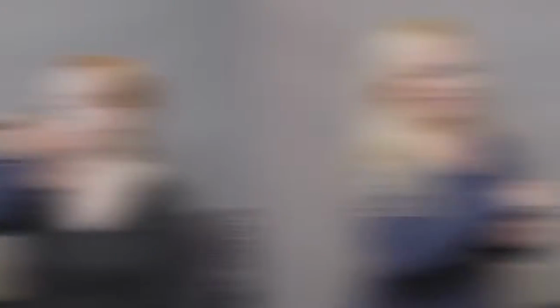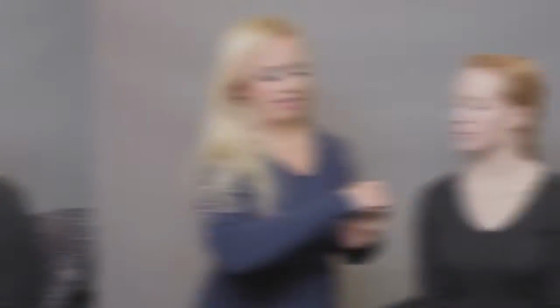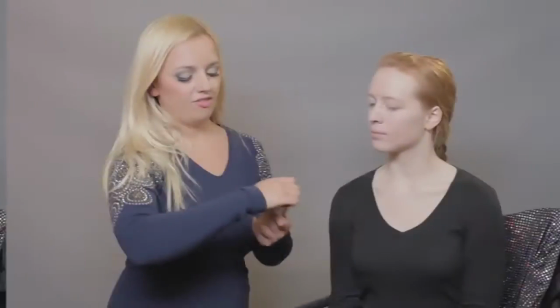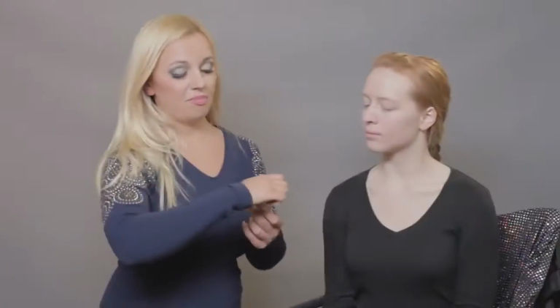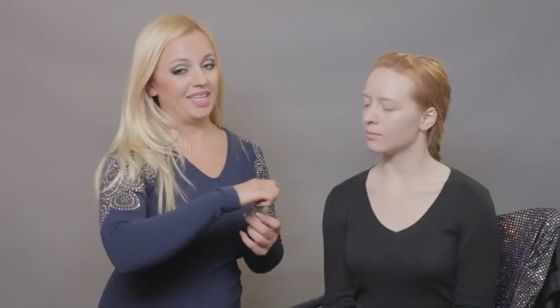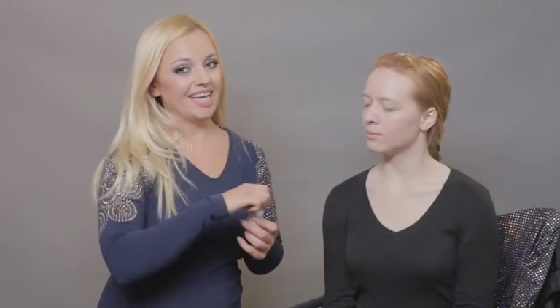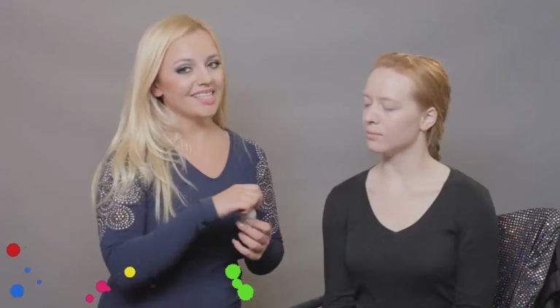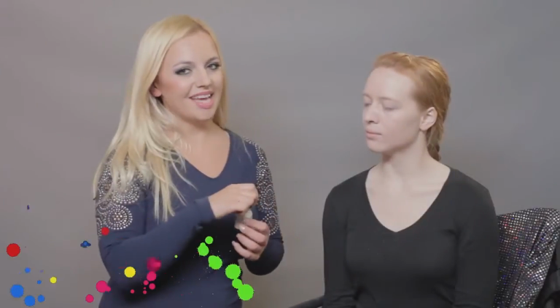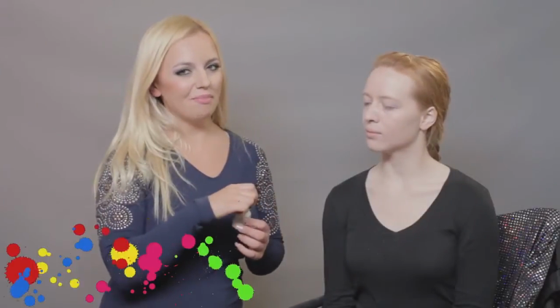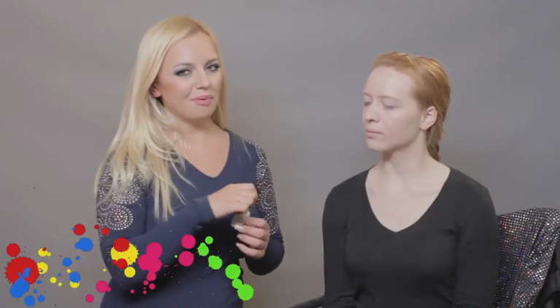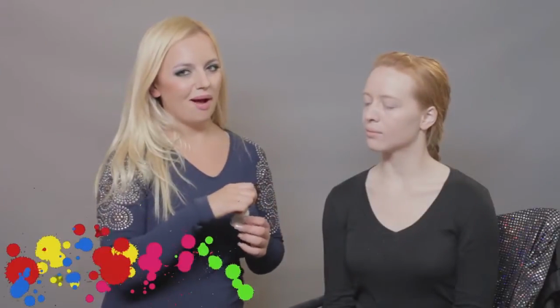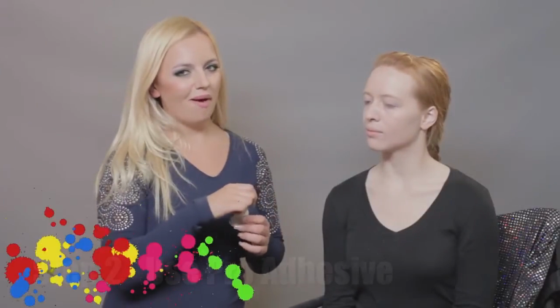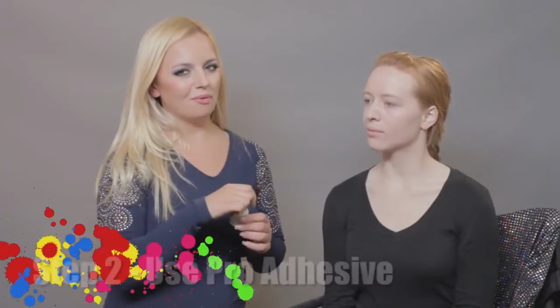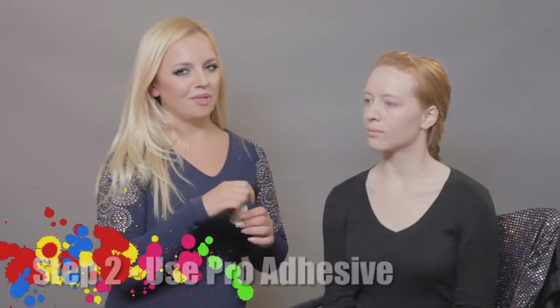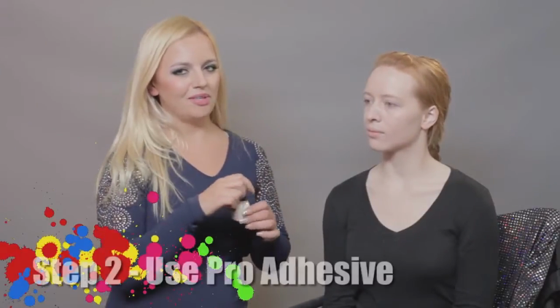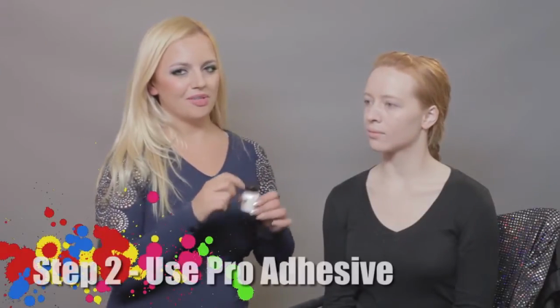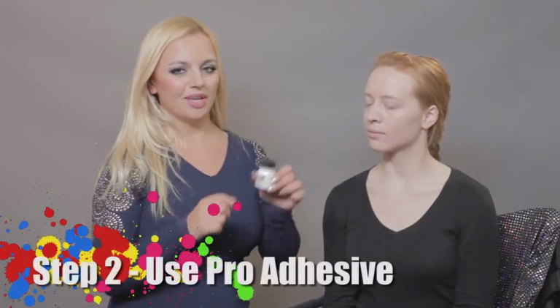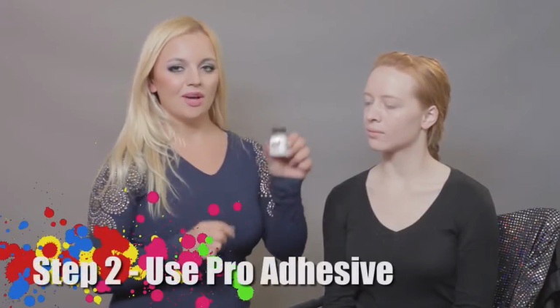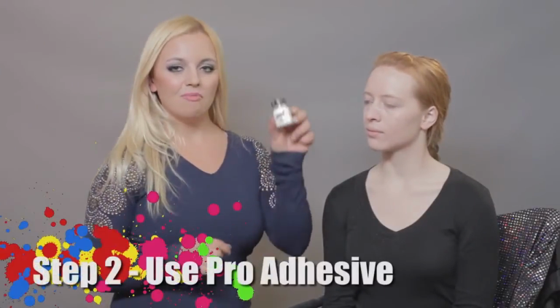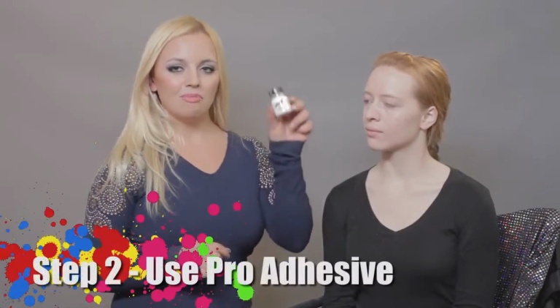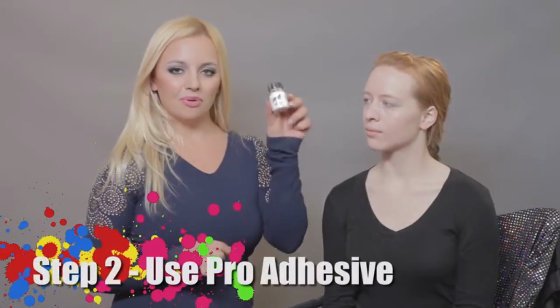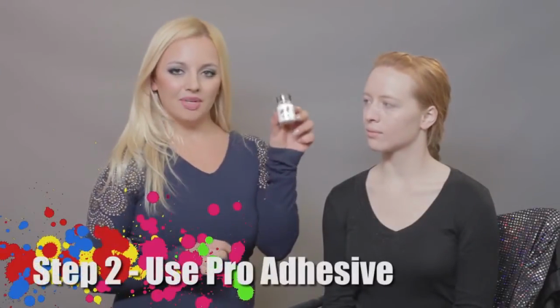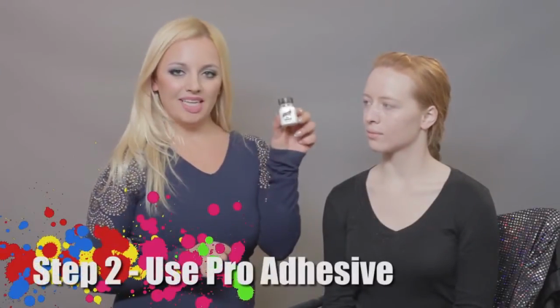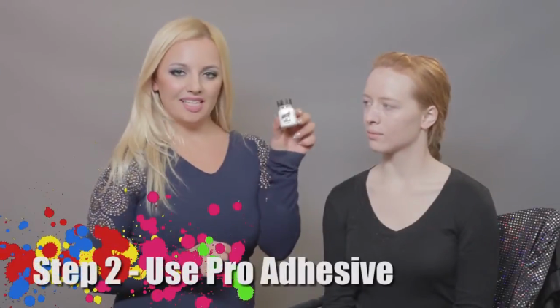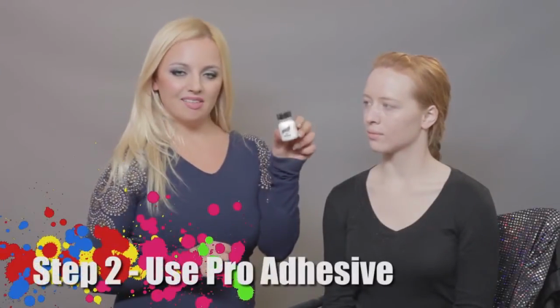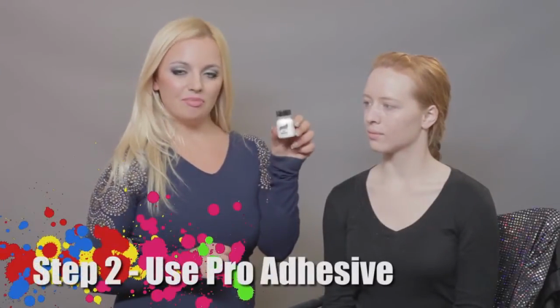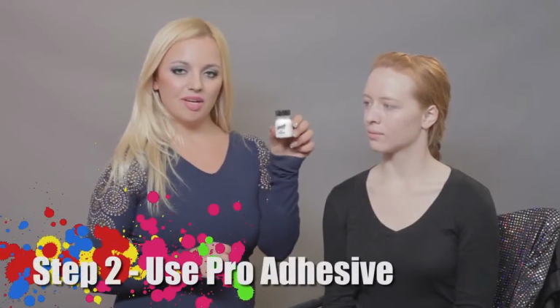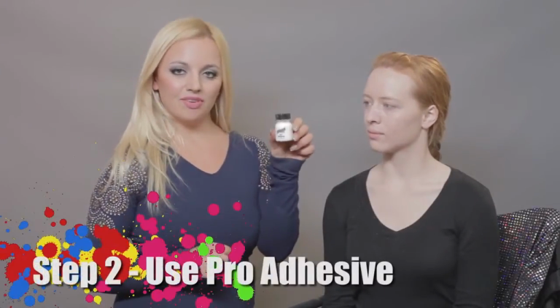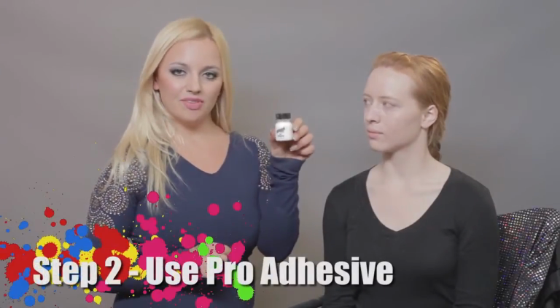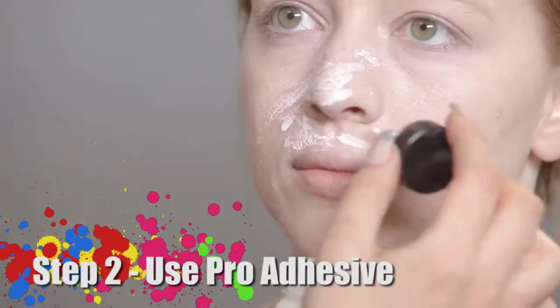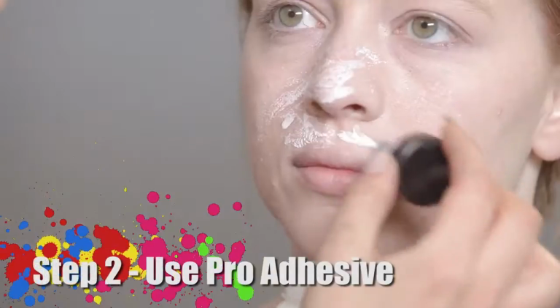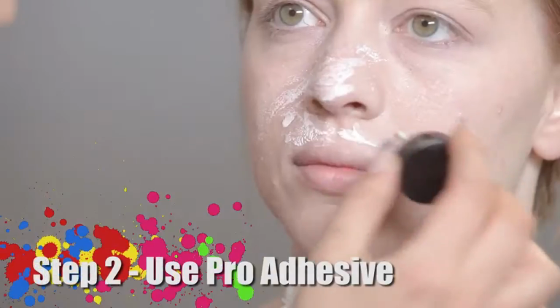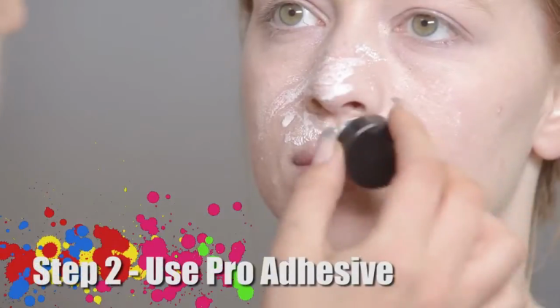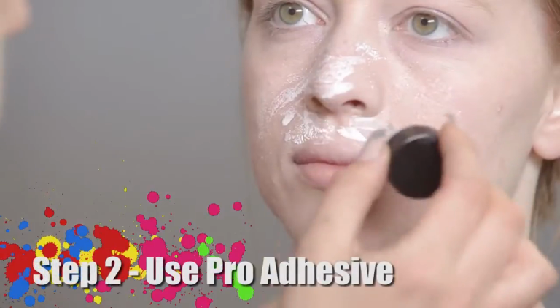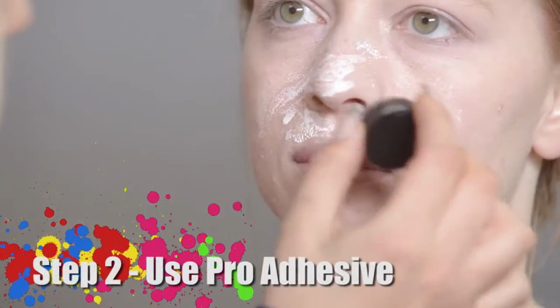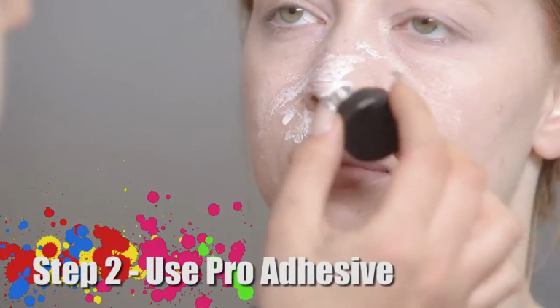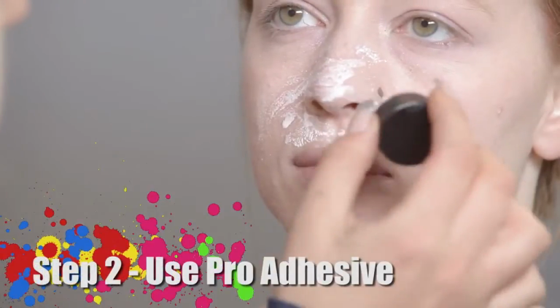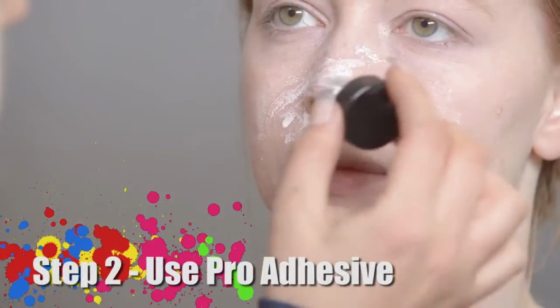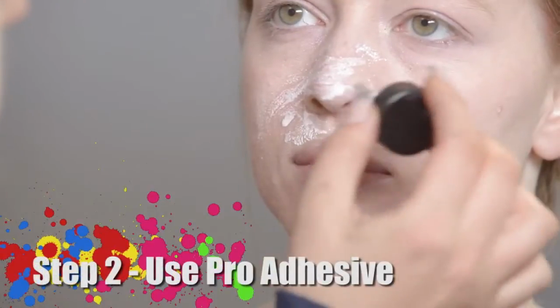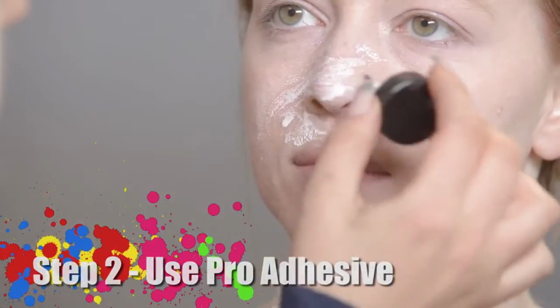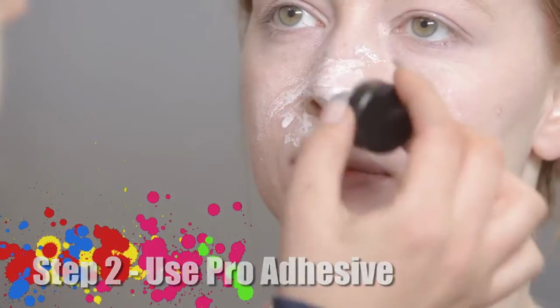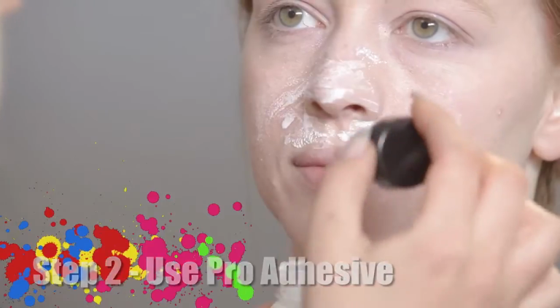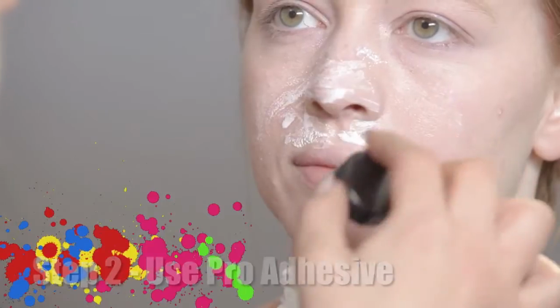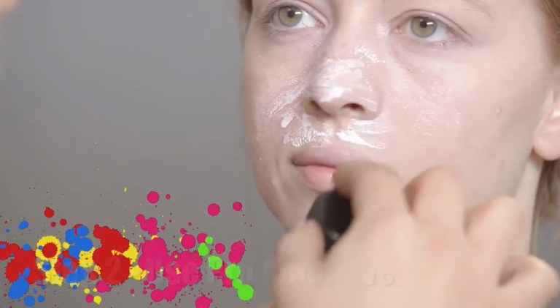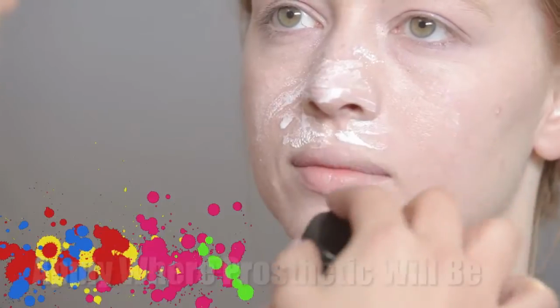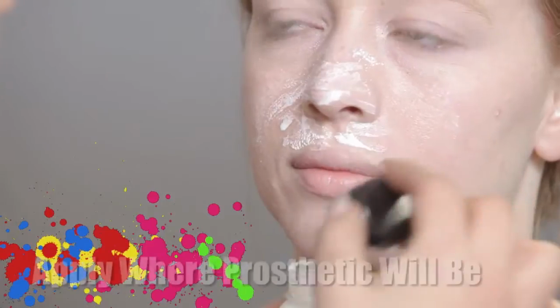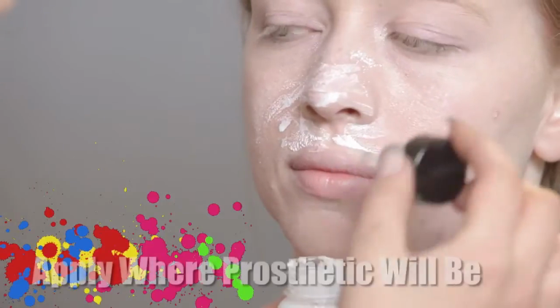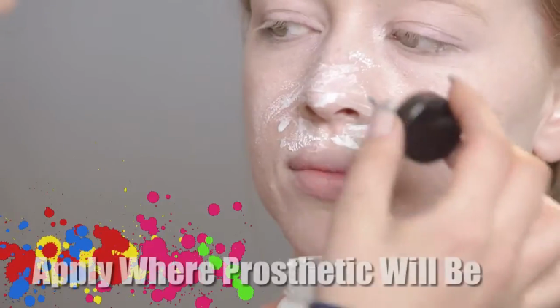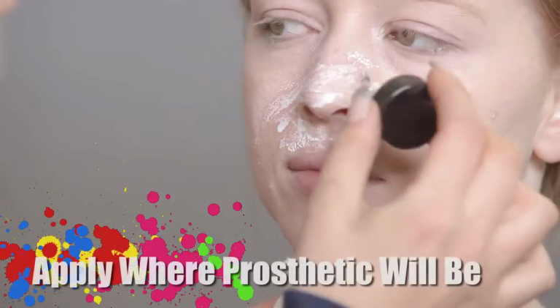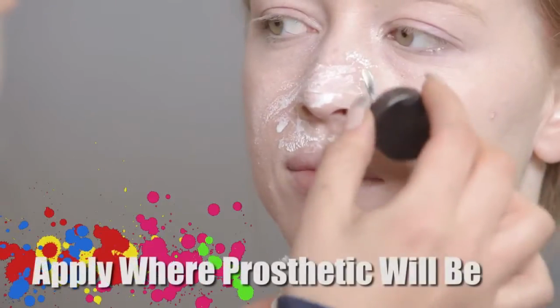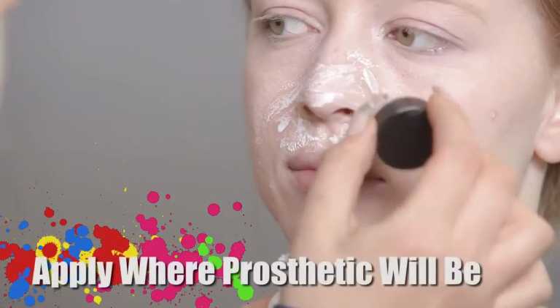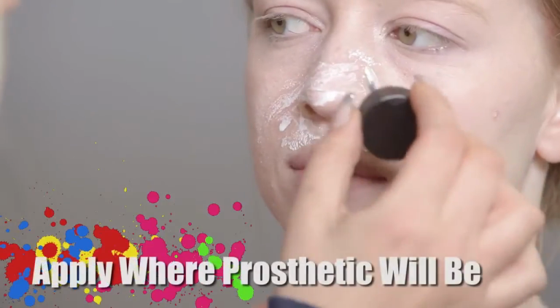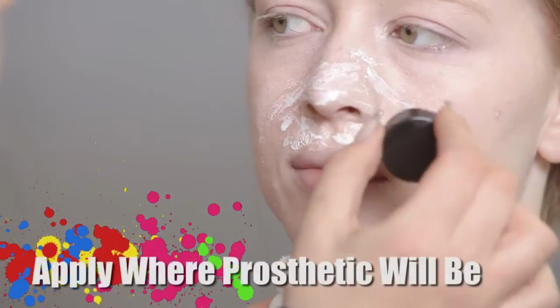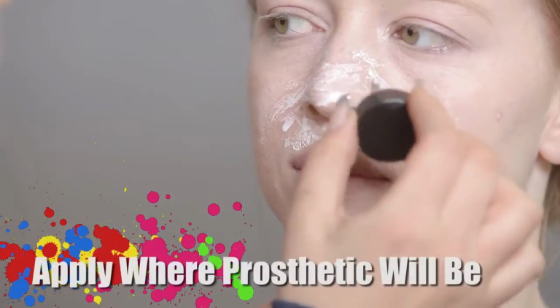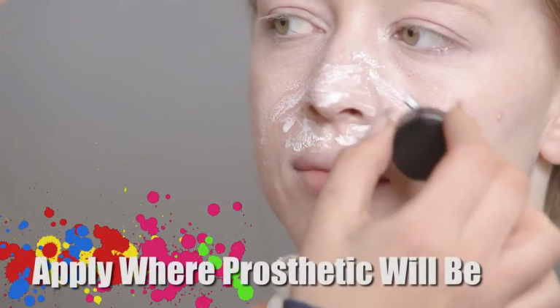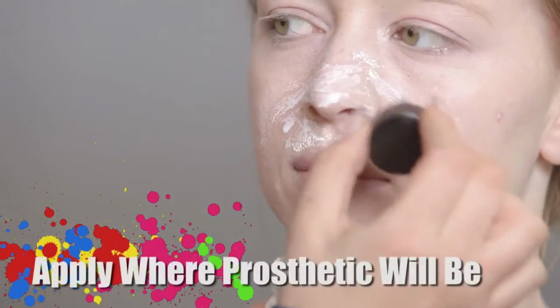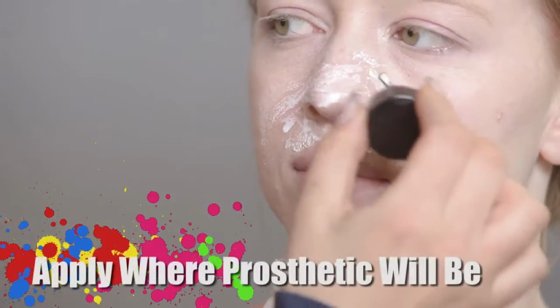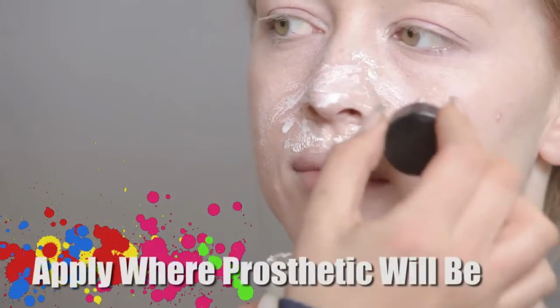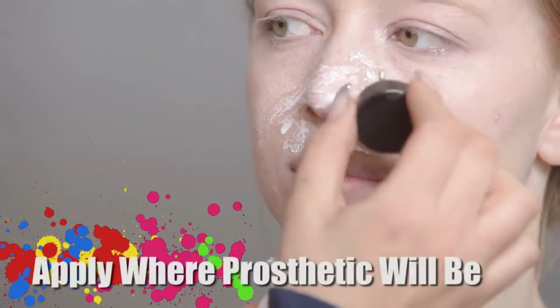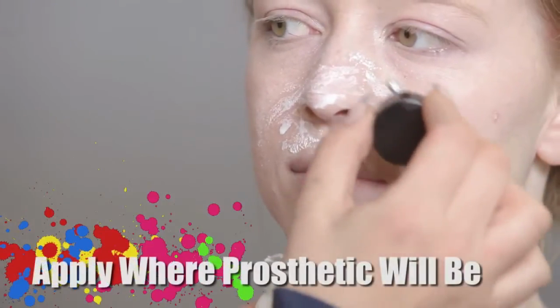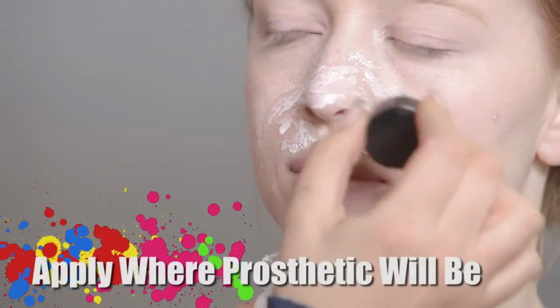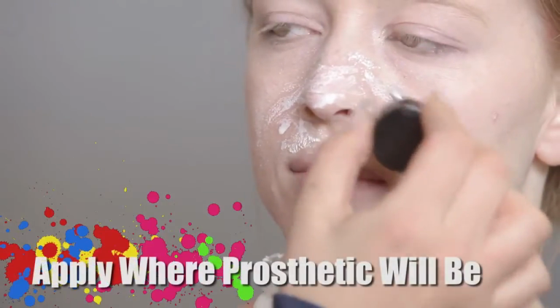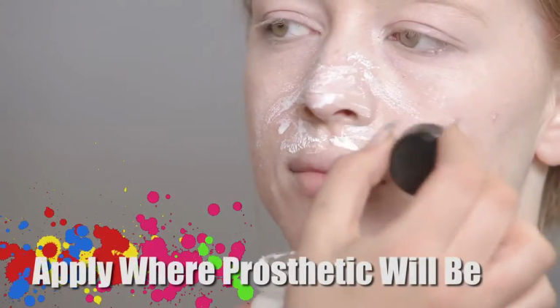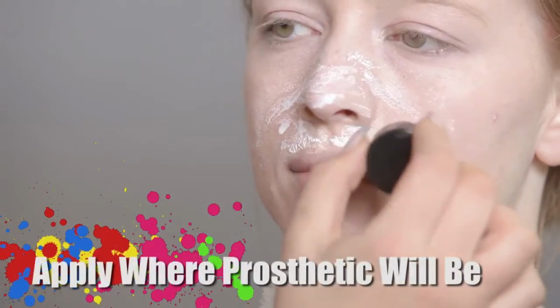For my next step, I will be using Pro Adhesive by Graftobian, and I will be applying it where my prosthetic is going to be.